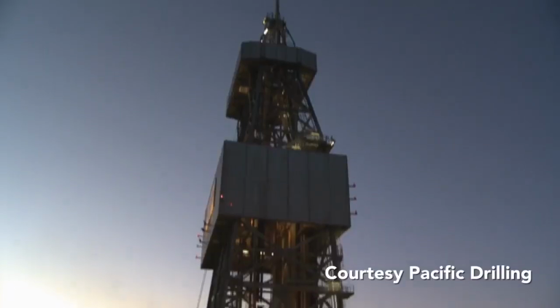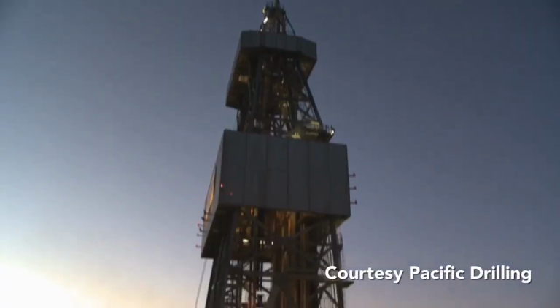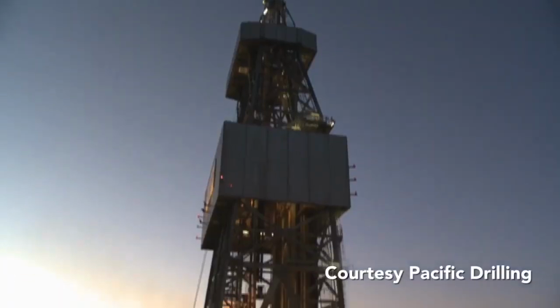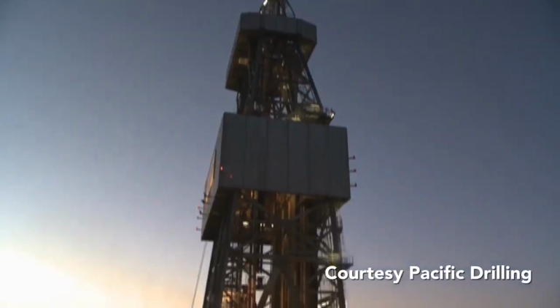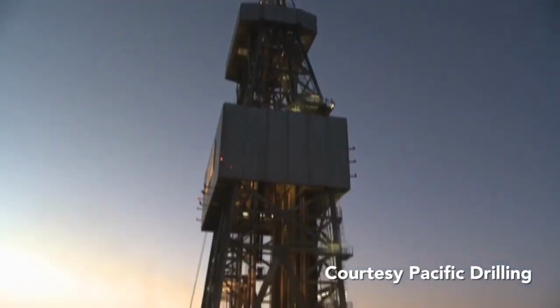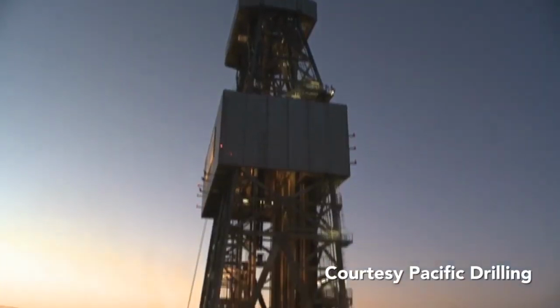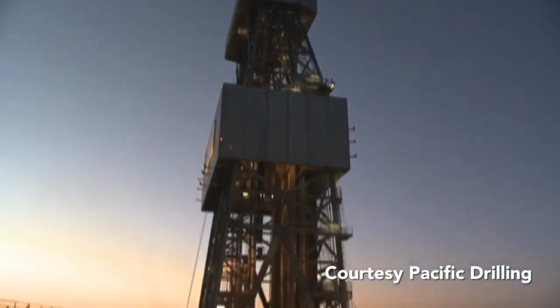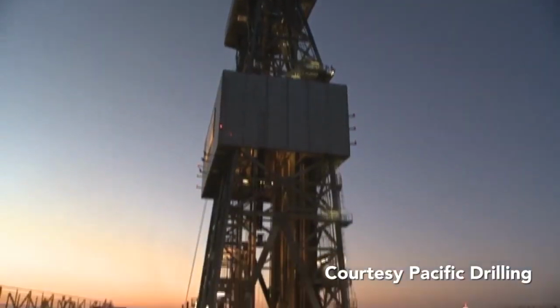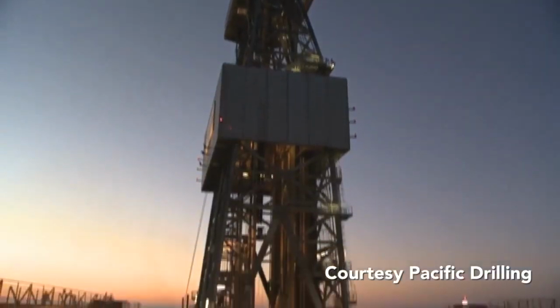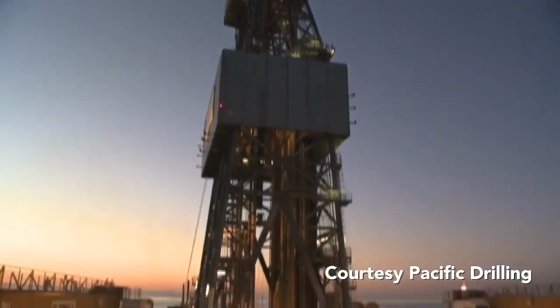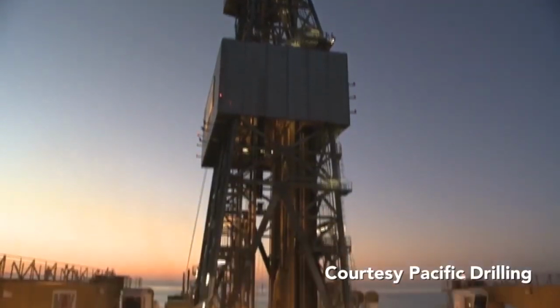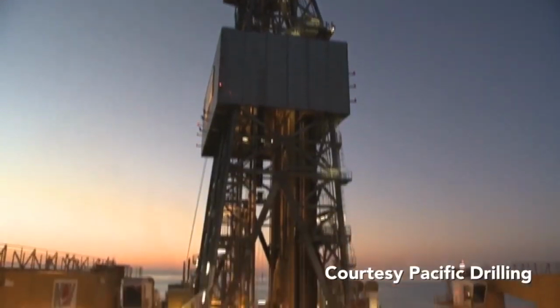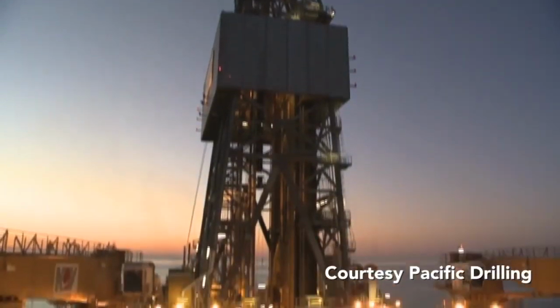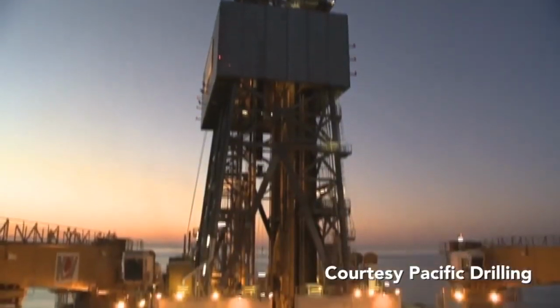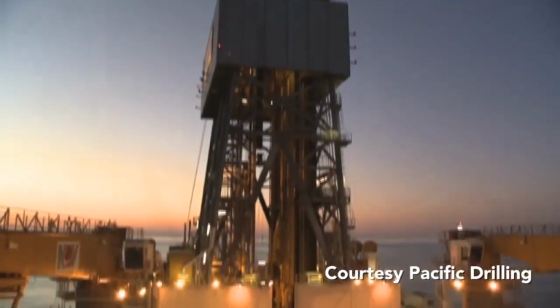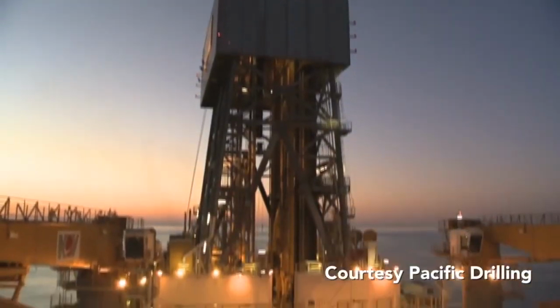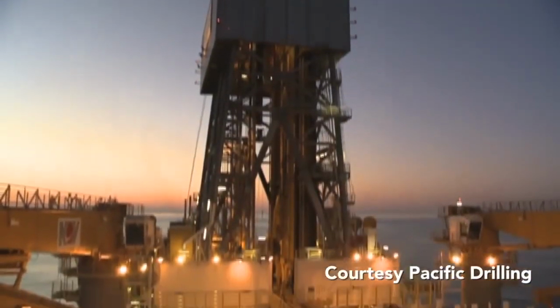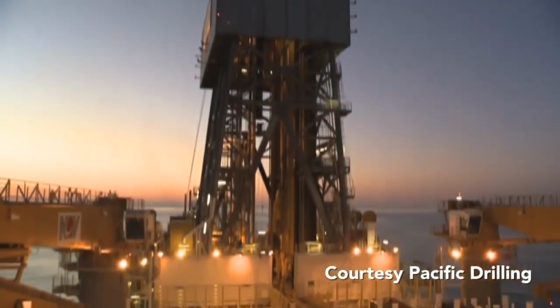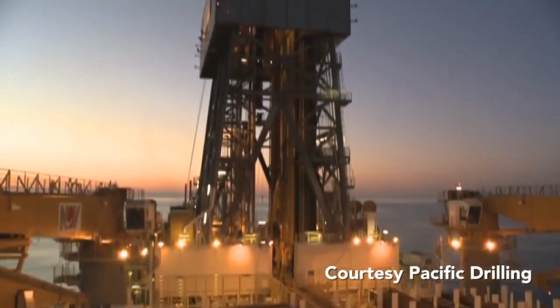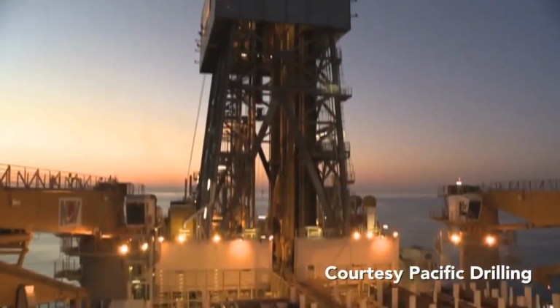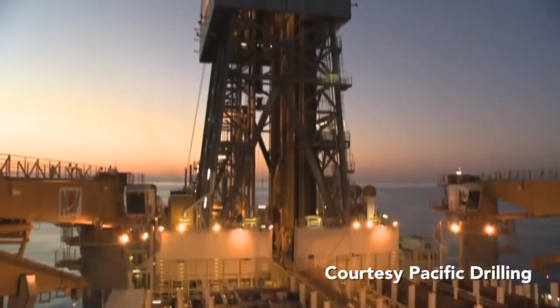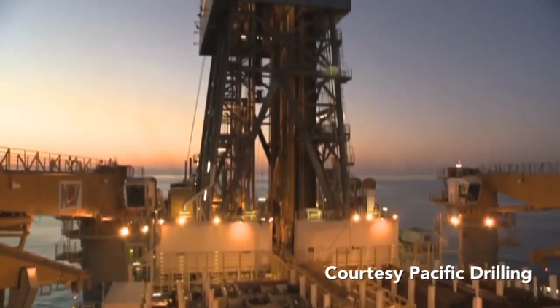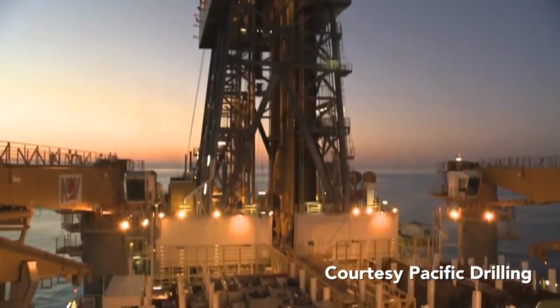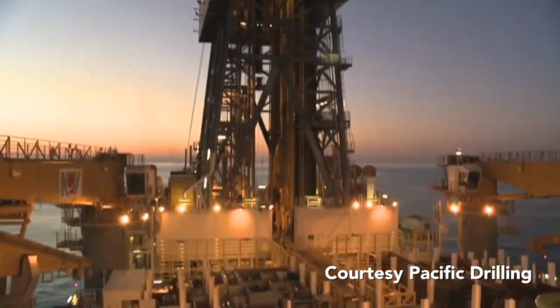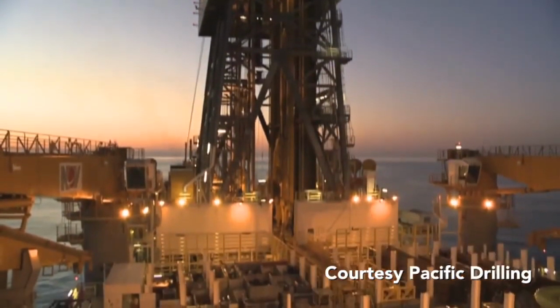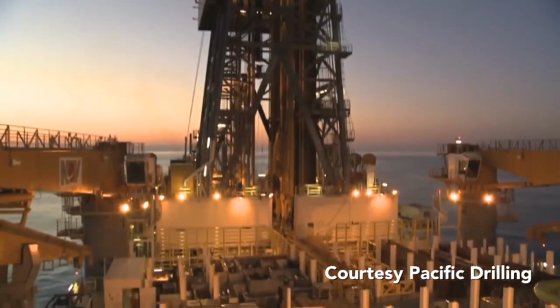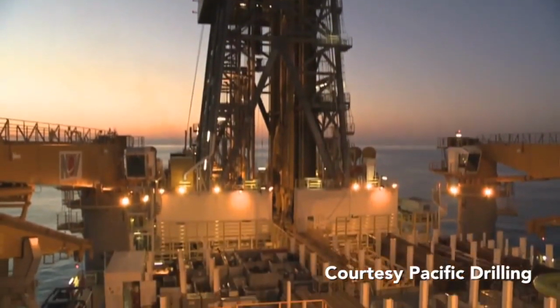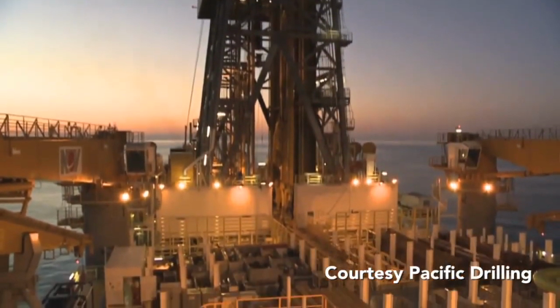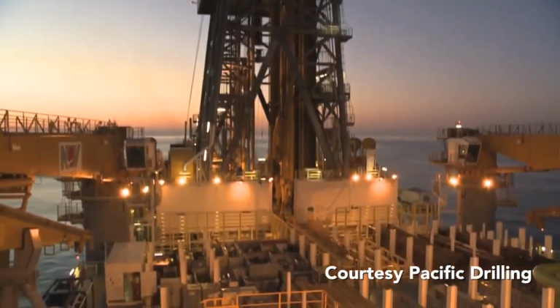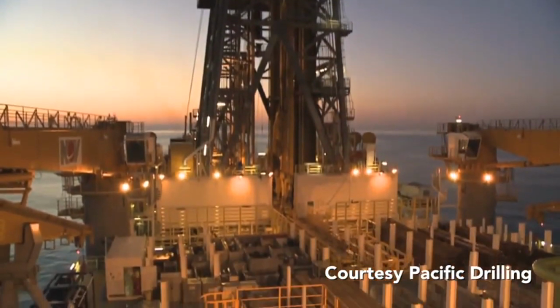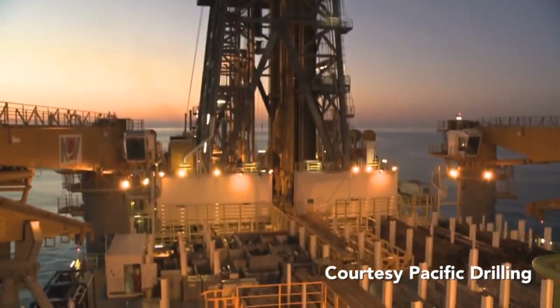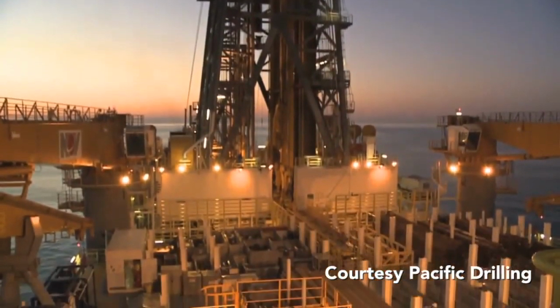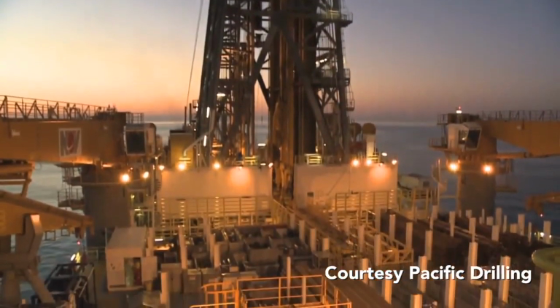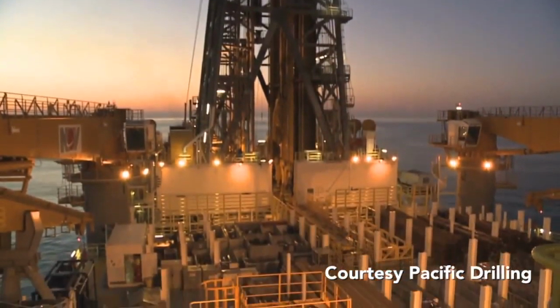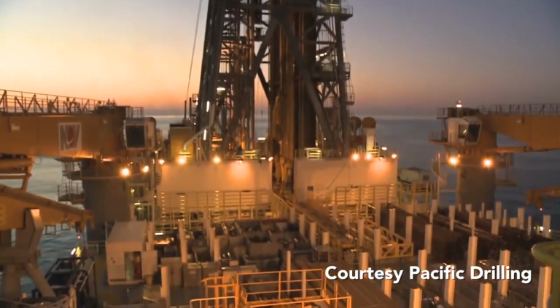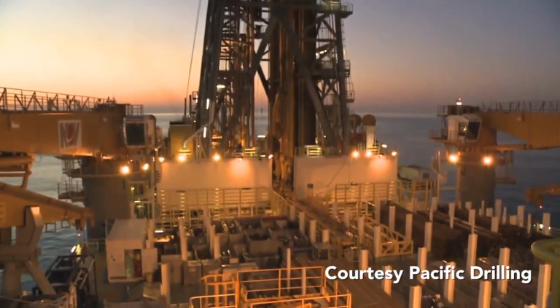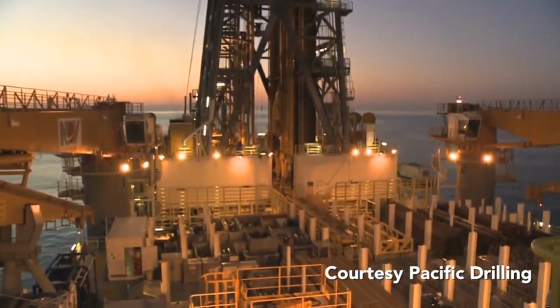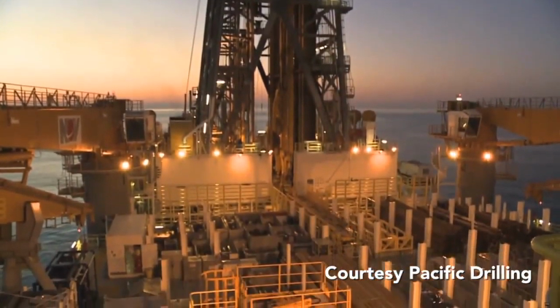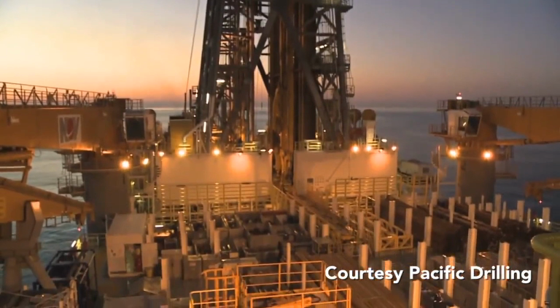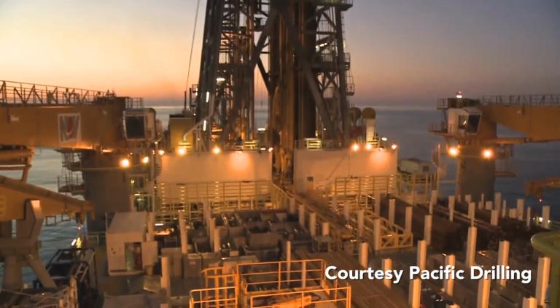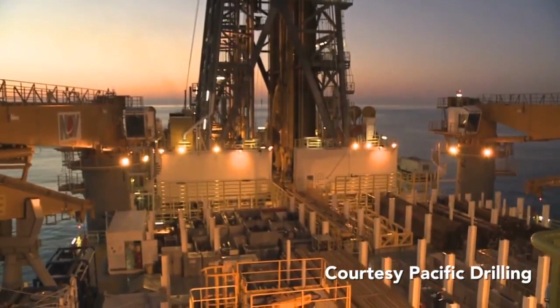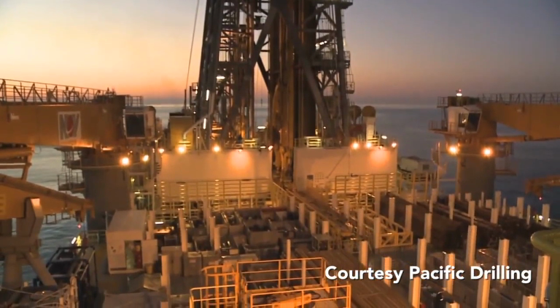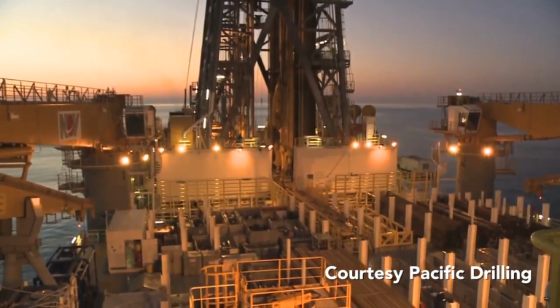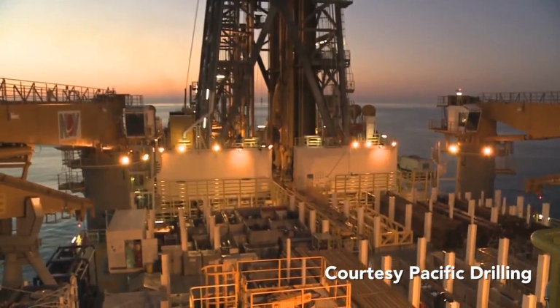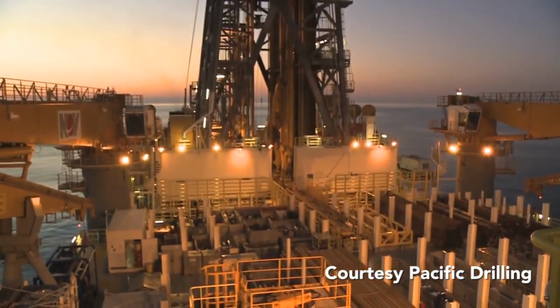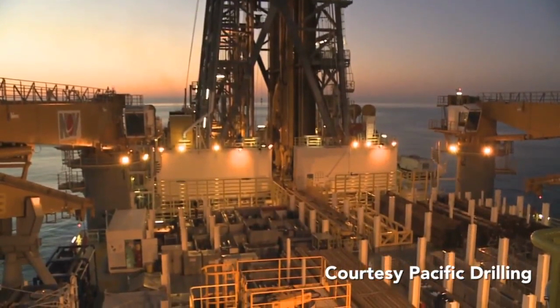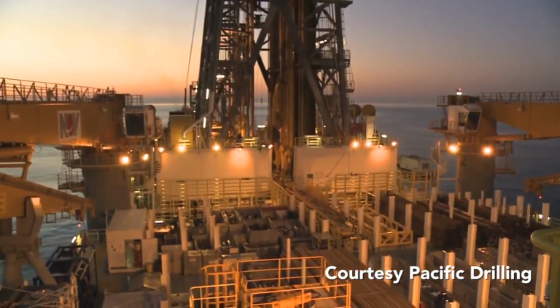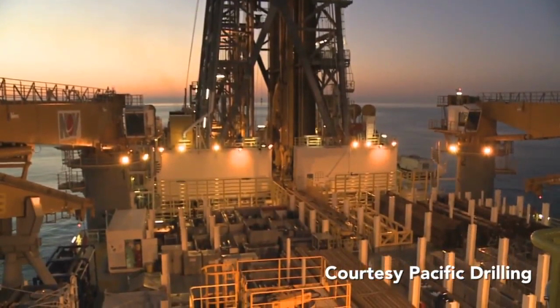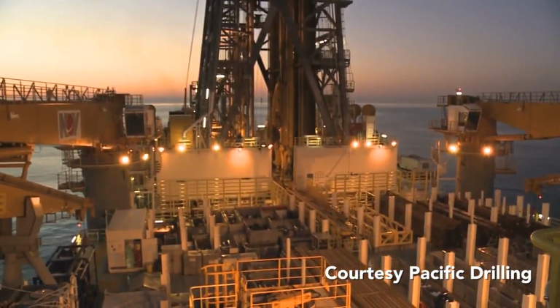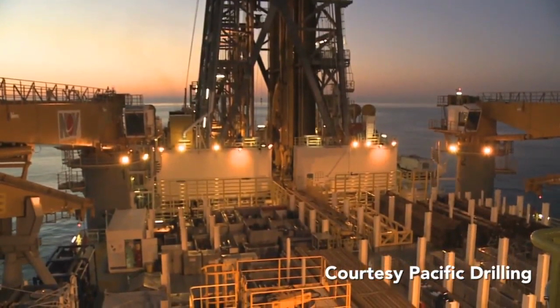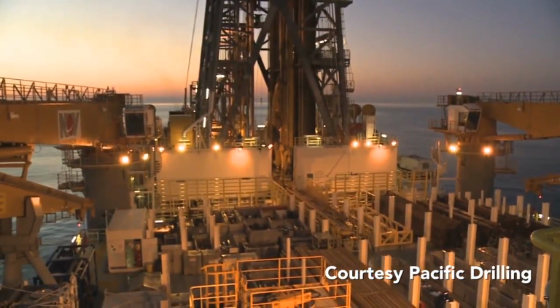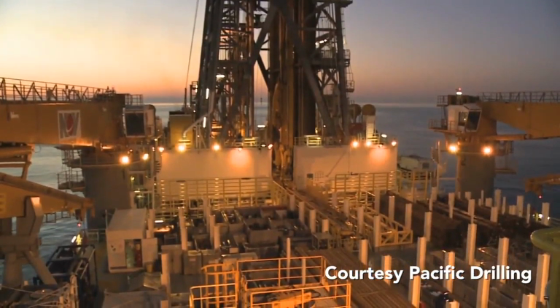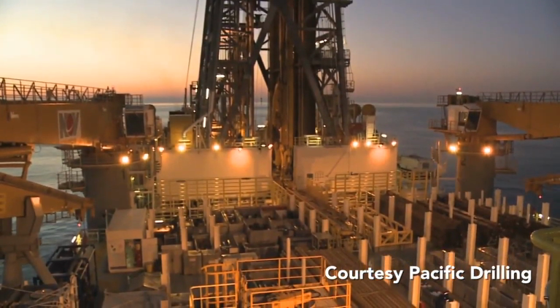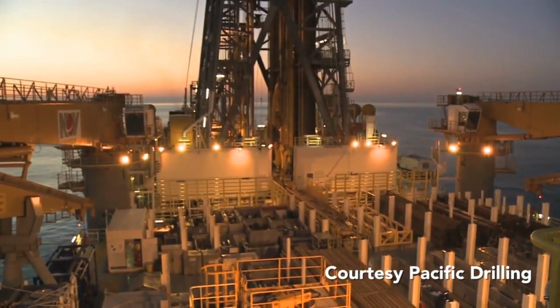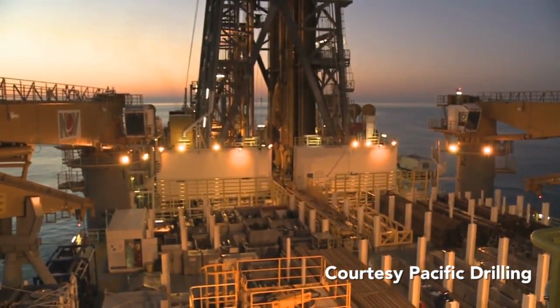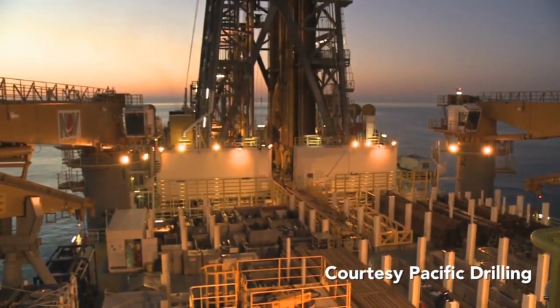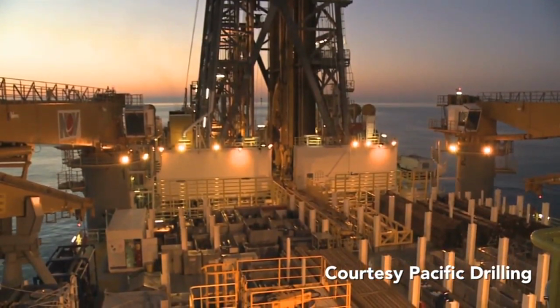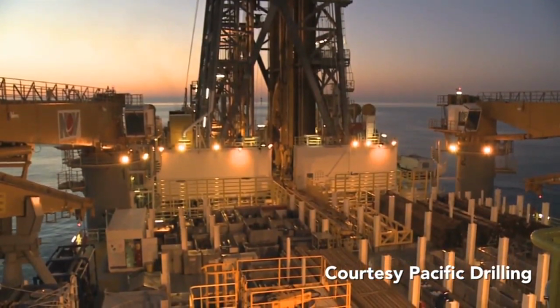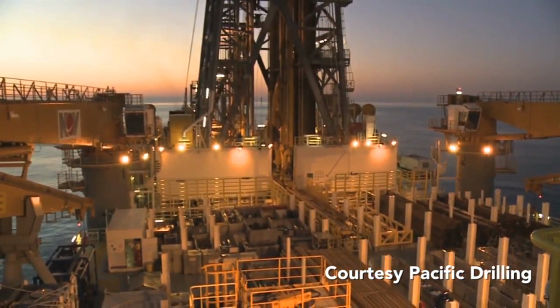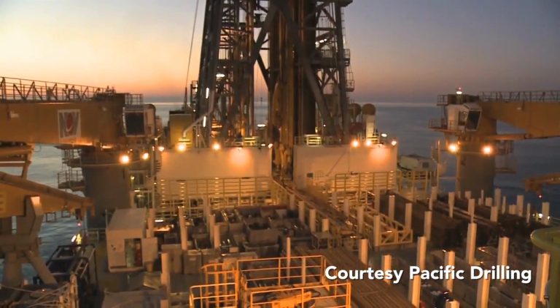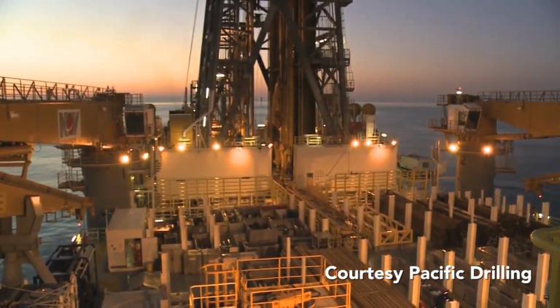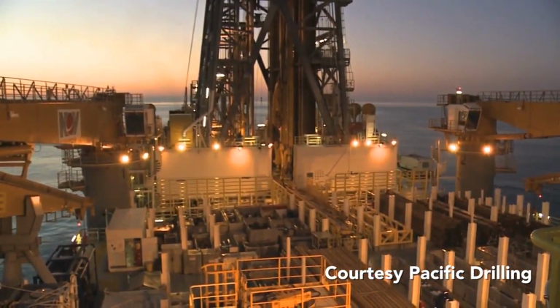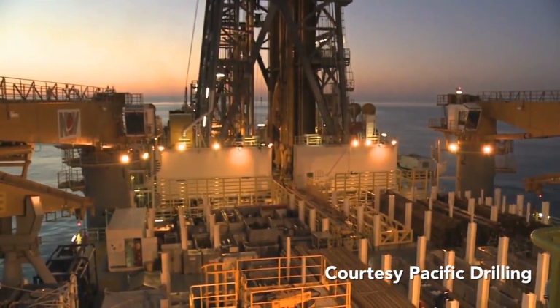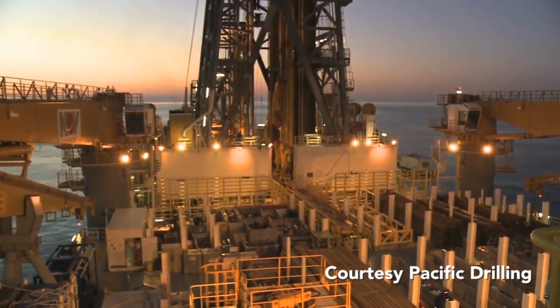Before the drill string can be rotated, however, the drill pipe must be brought aboard the rig and properly positioned in the derrick.